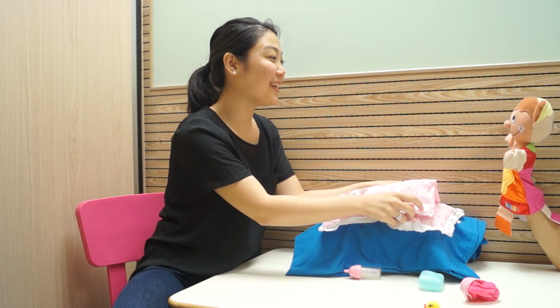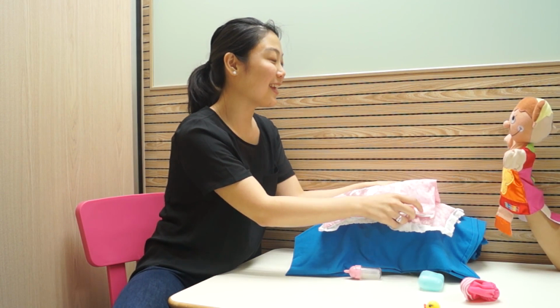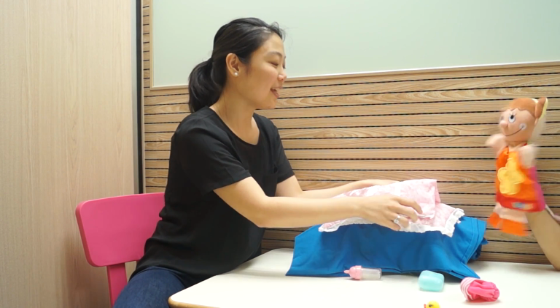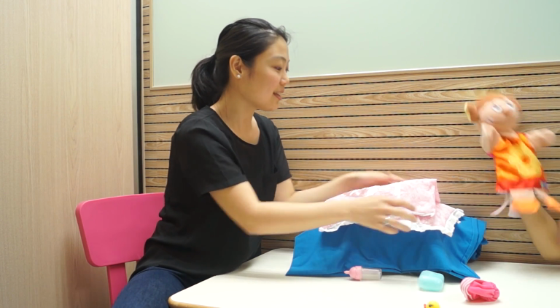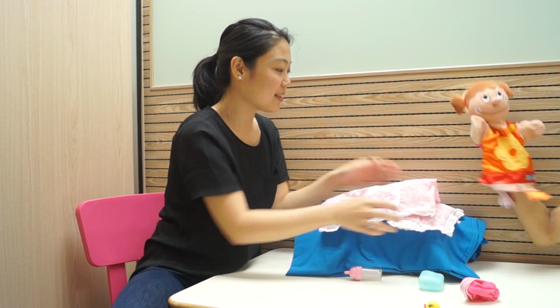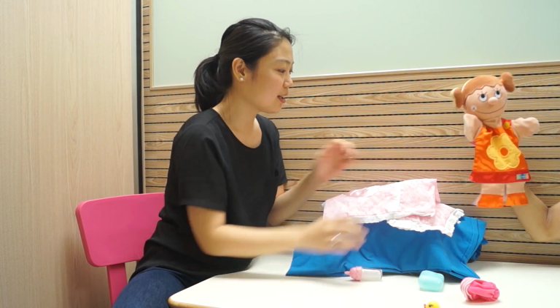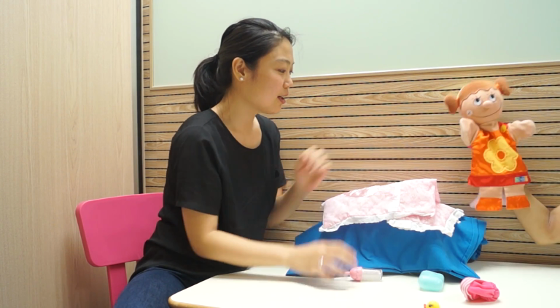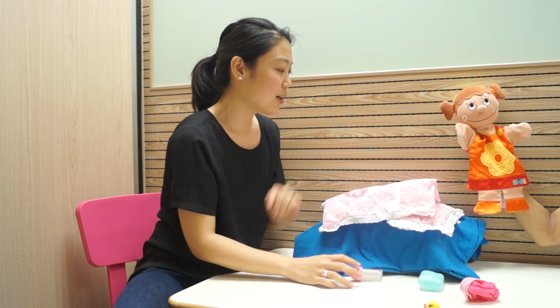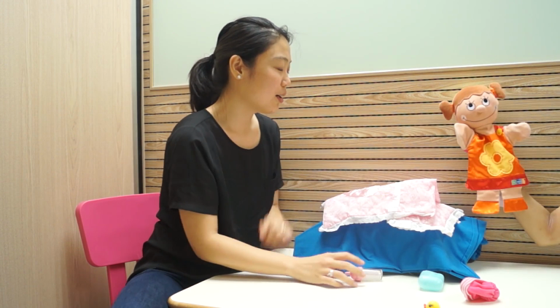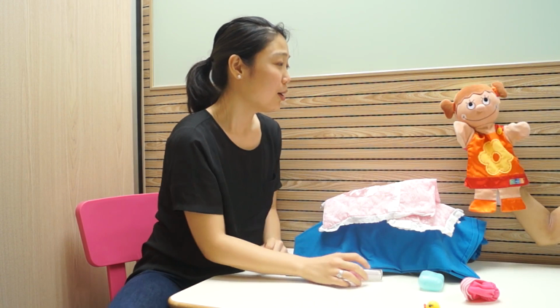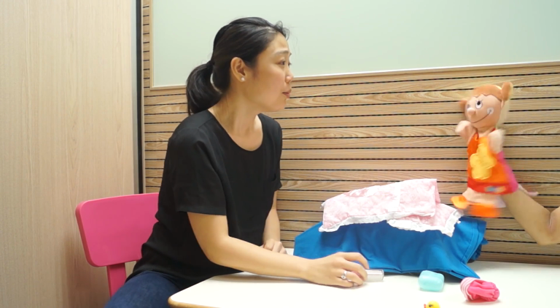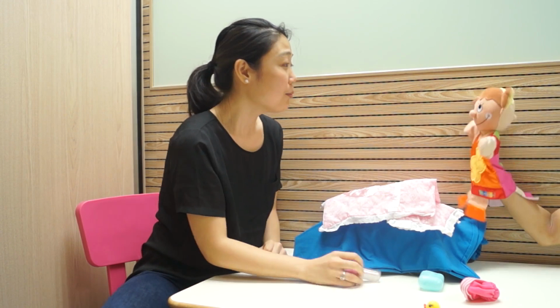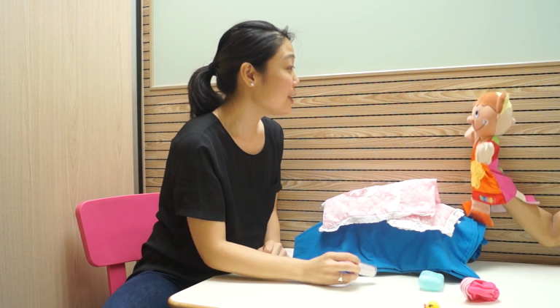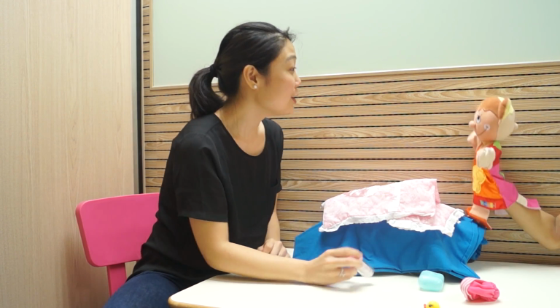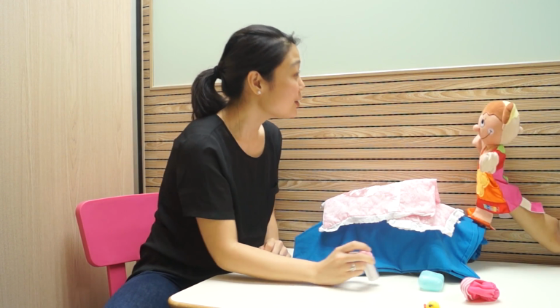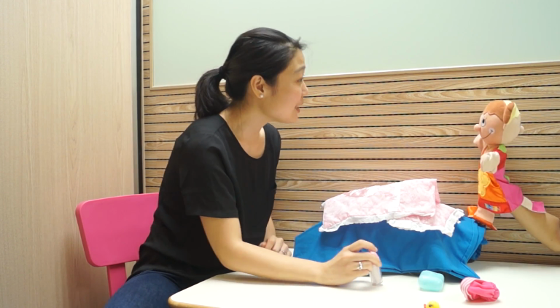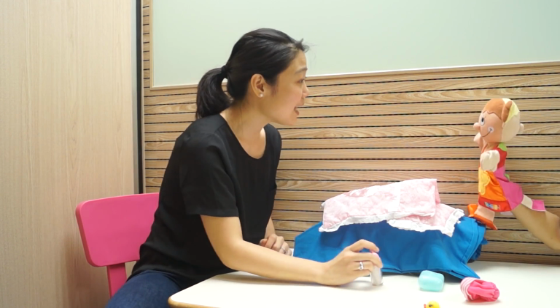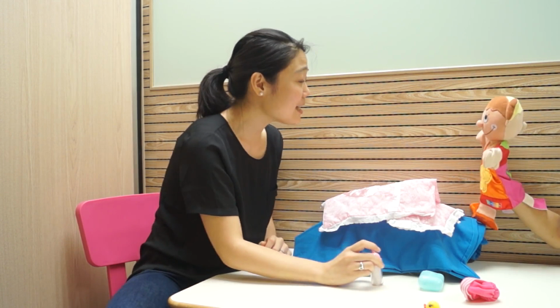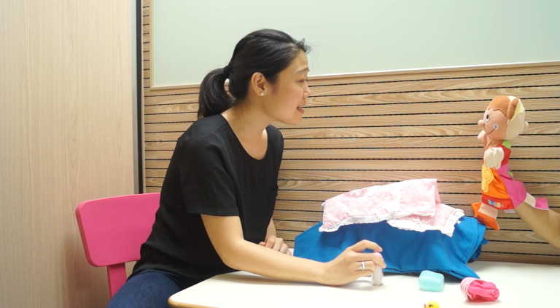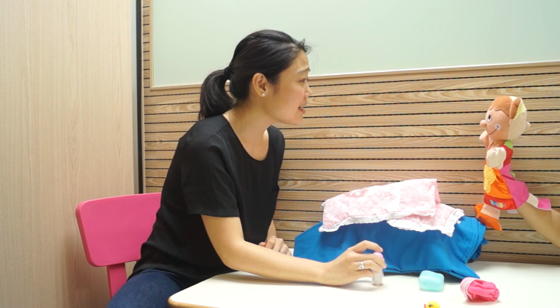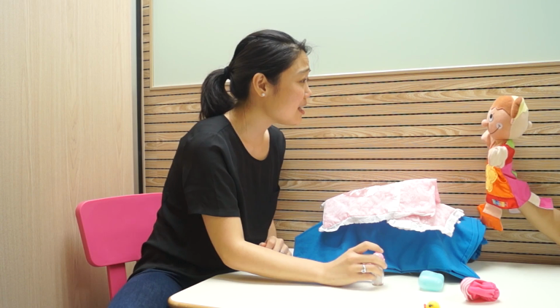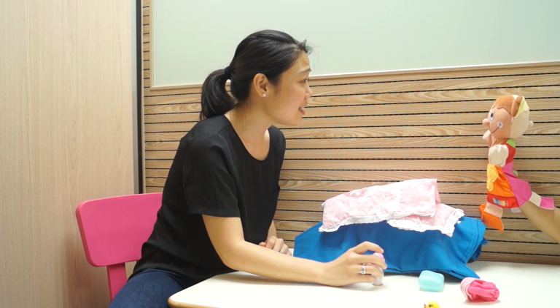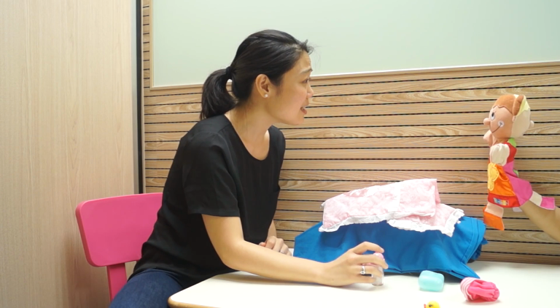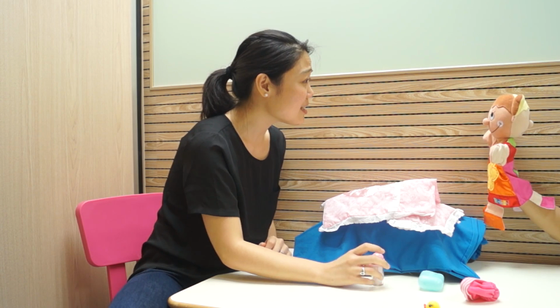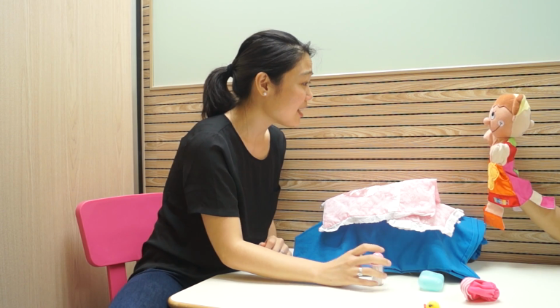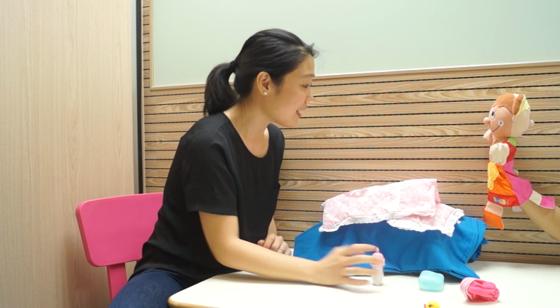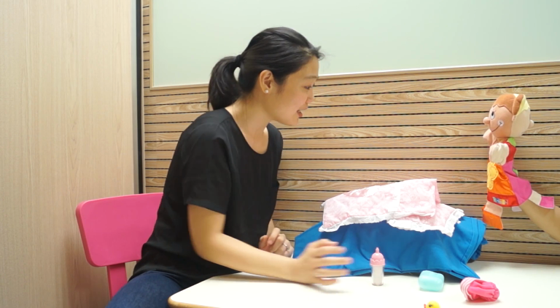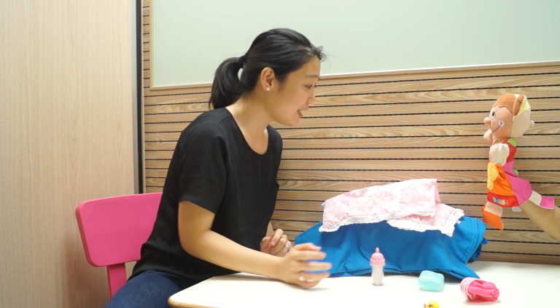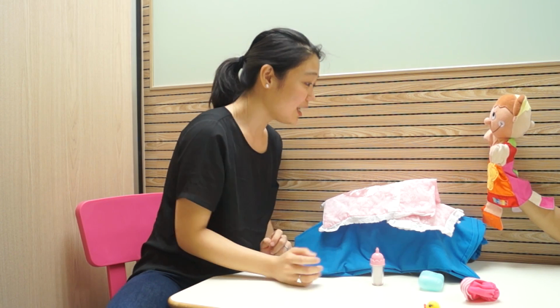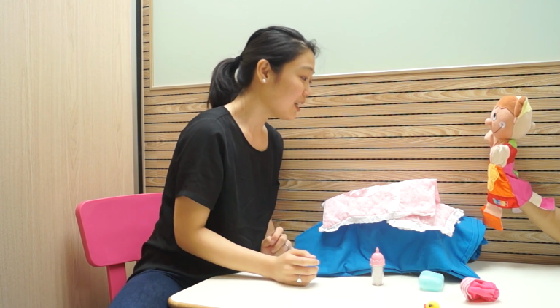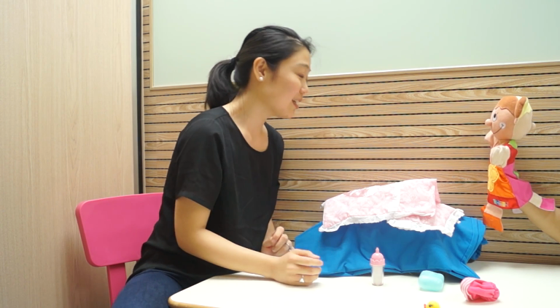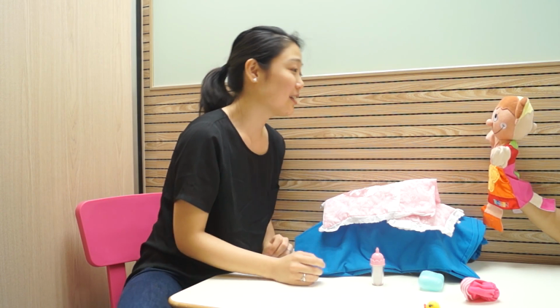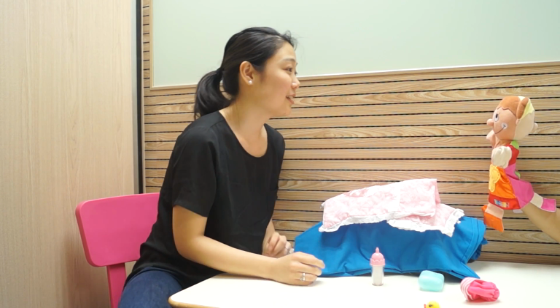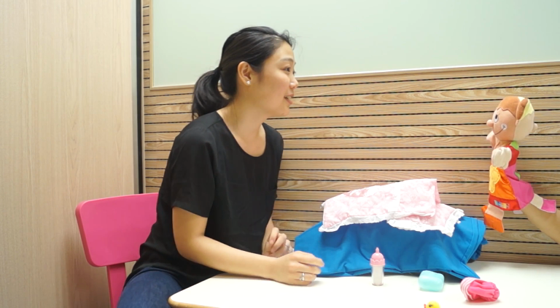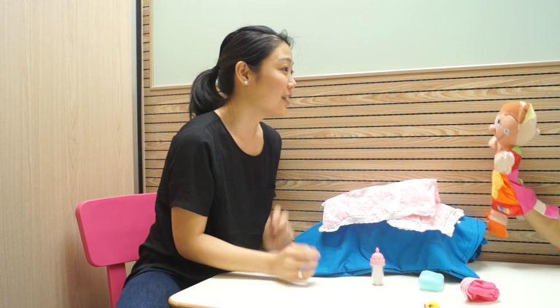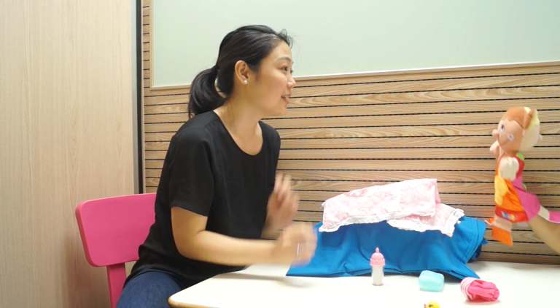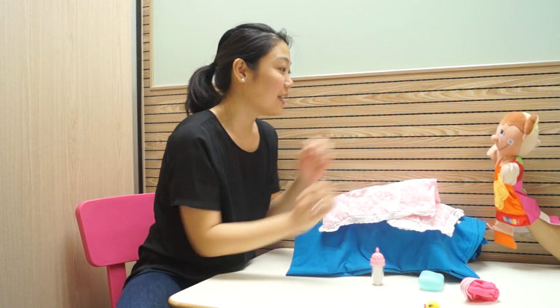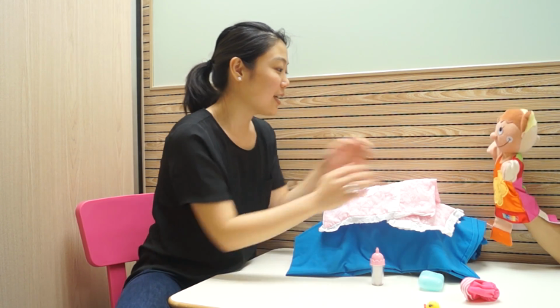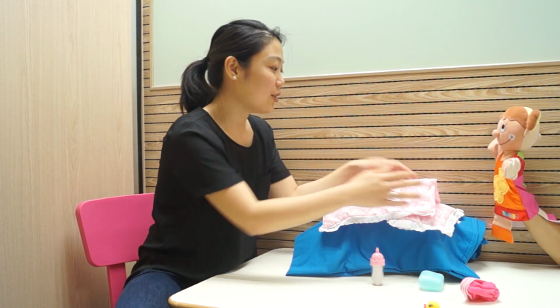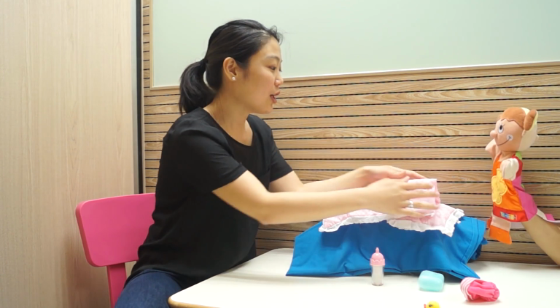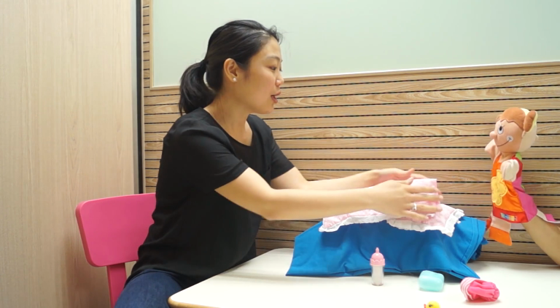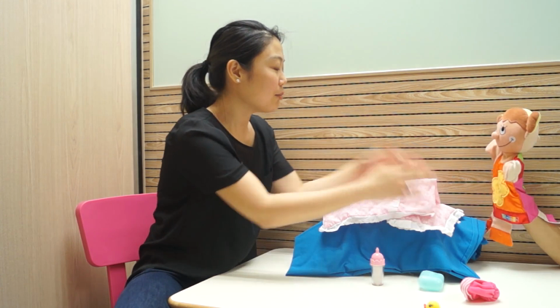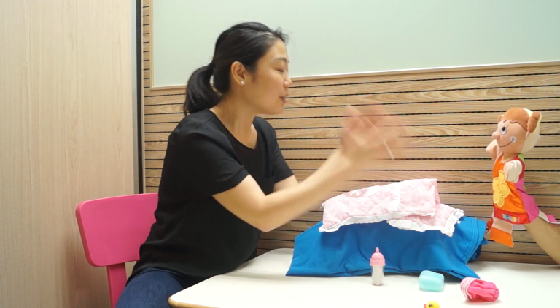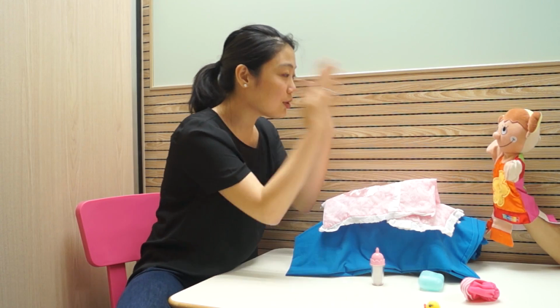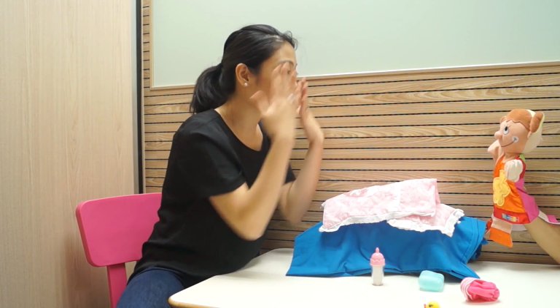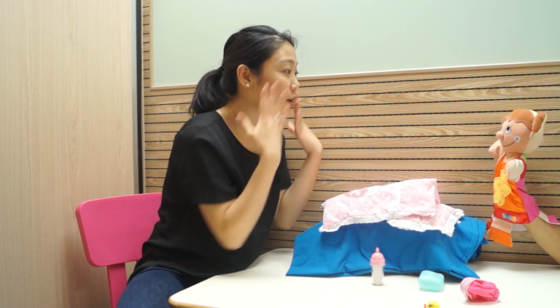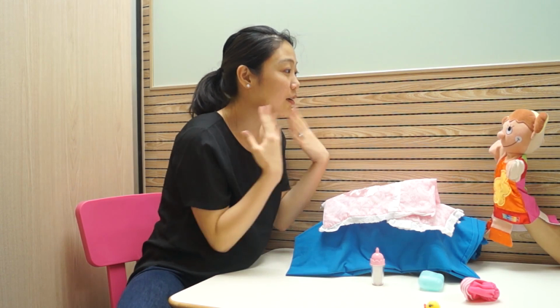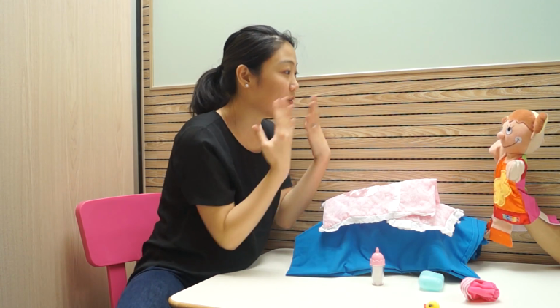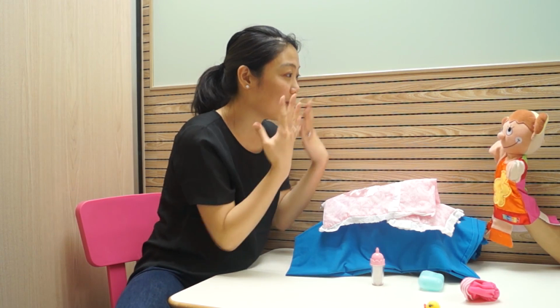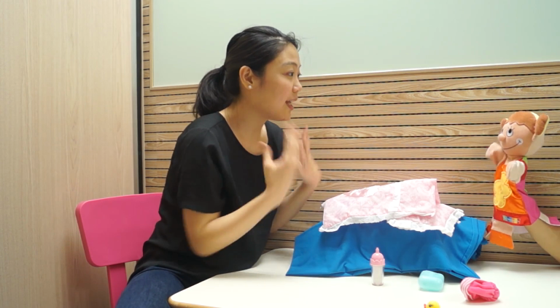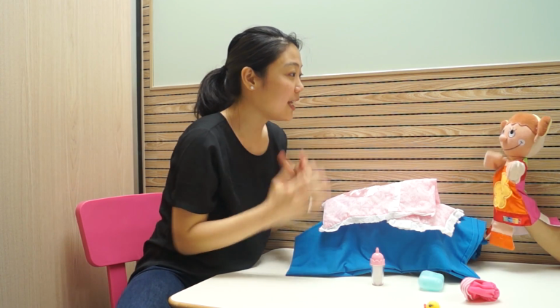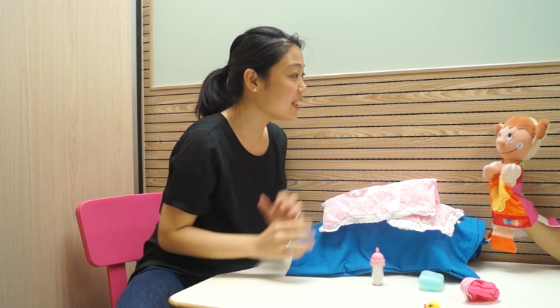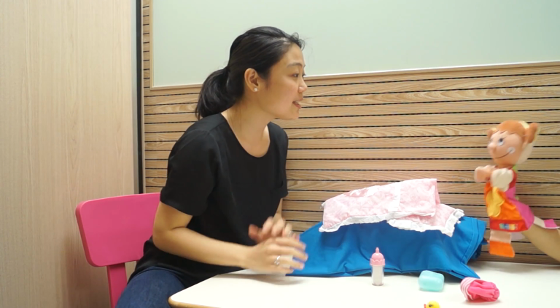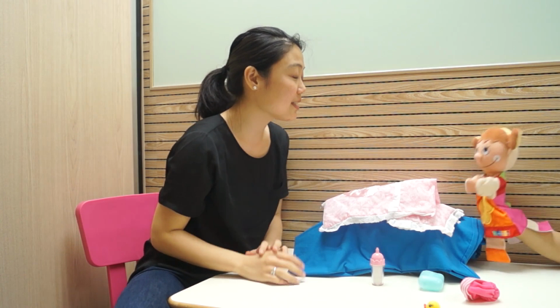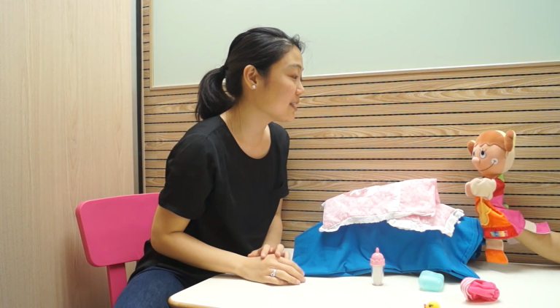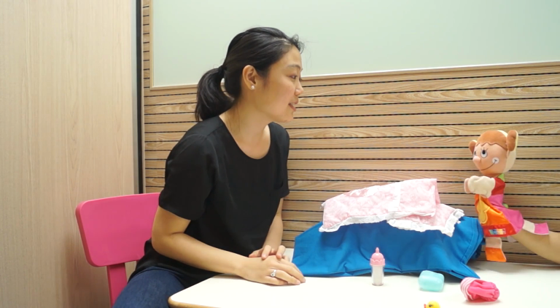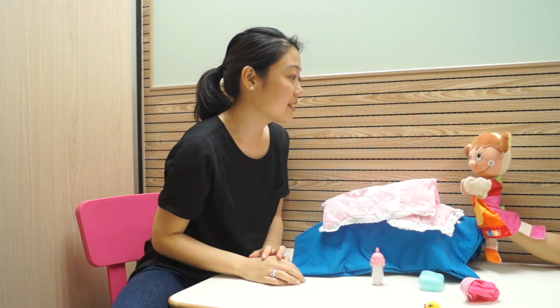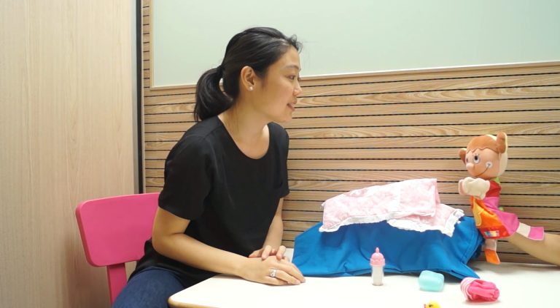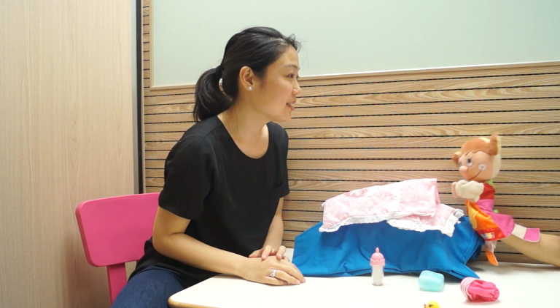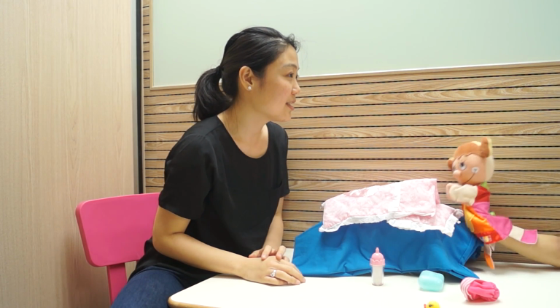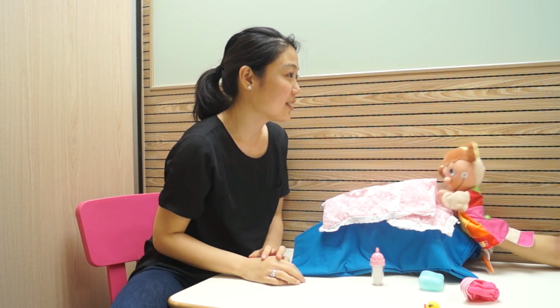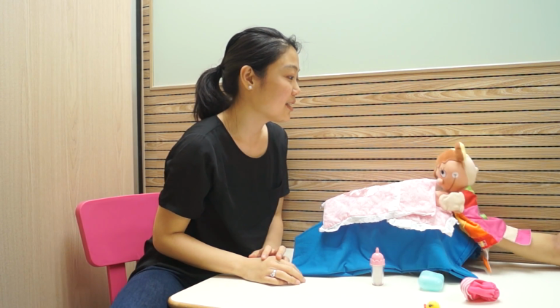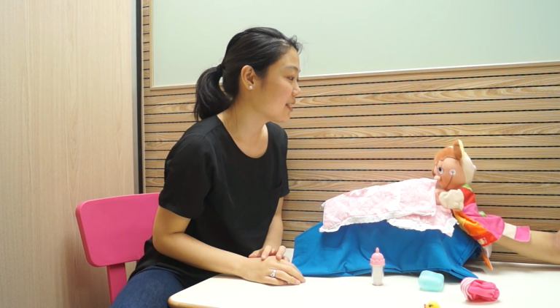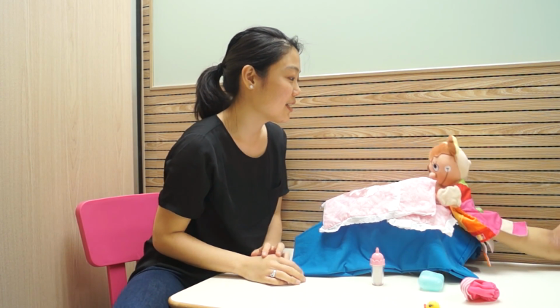Yay! But she can't see, Sally. Can you help me show her face? Okay.